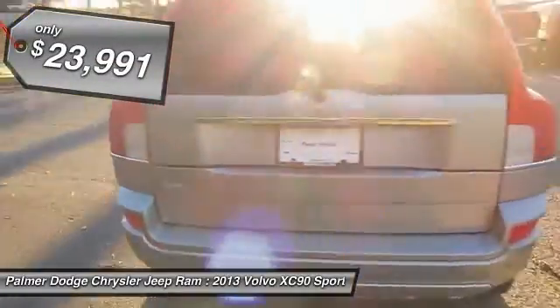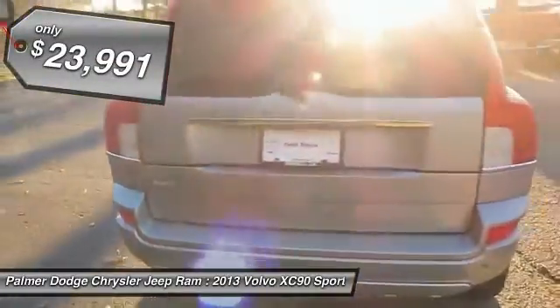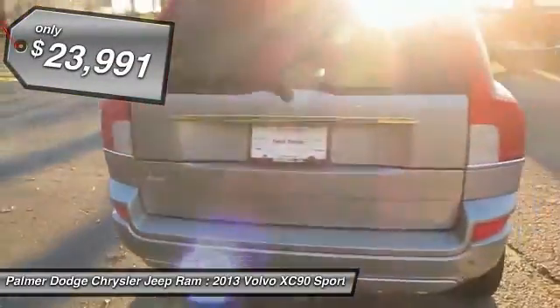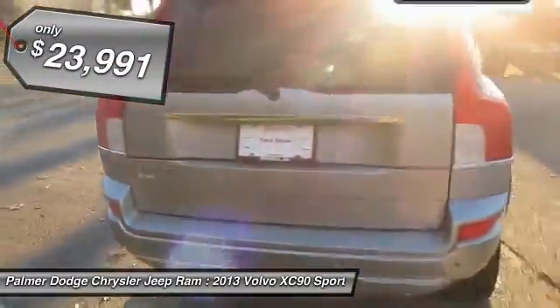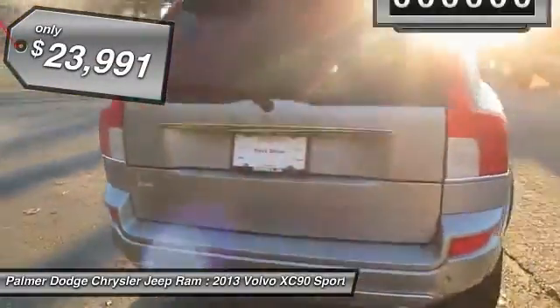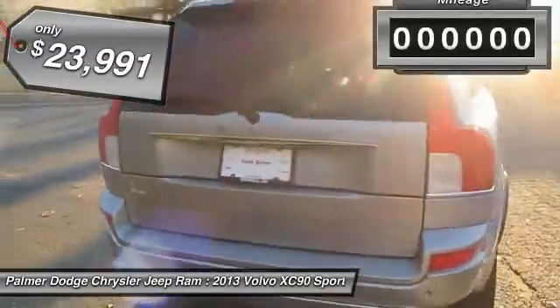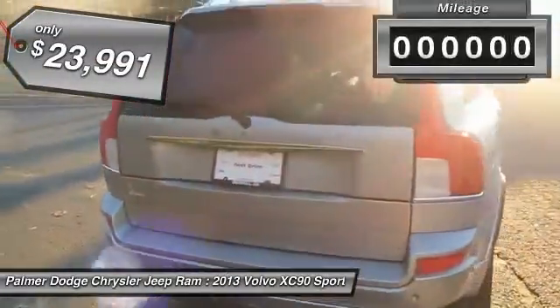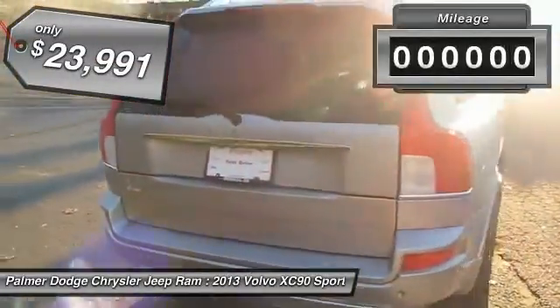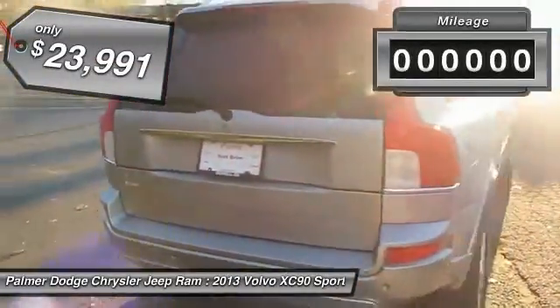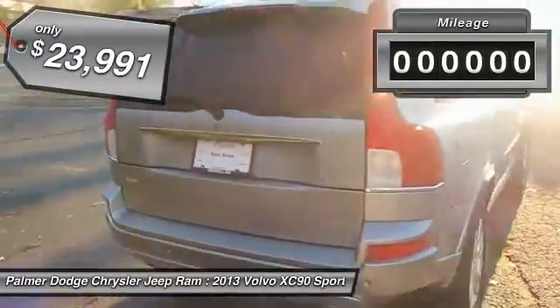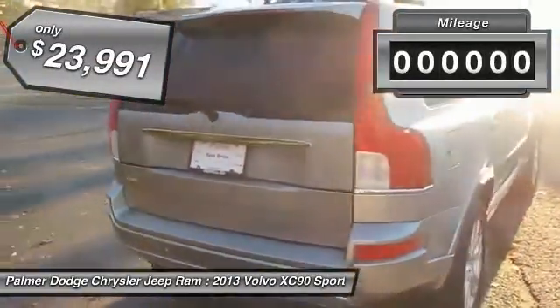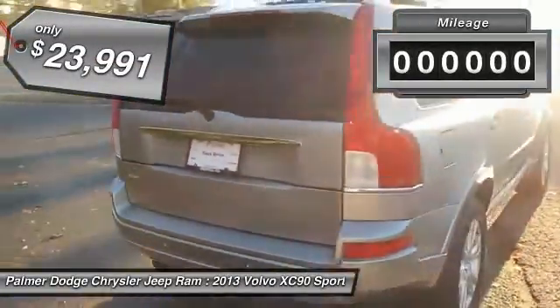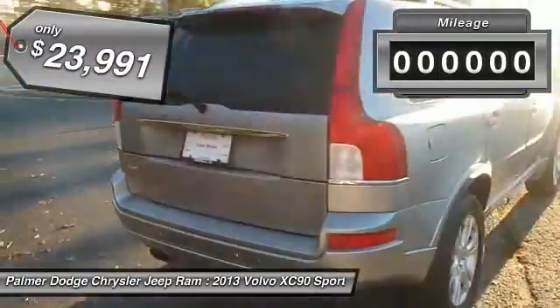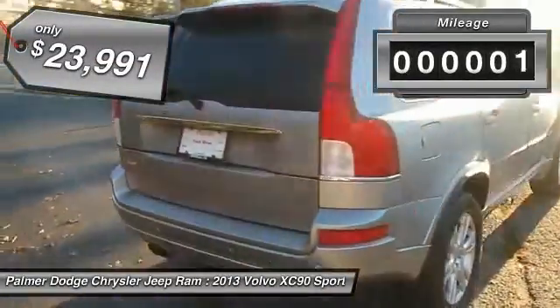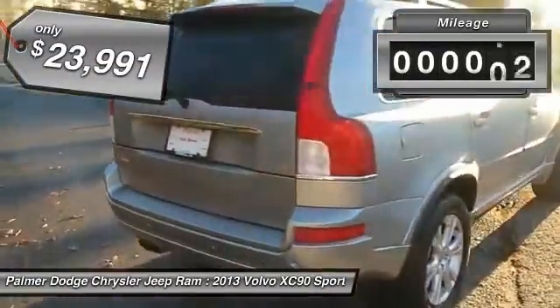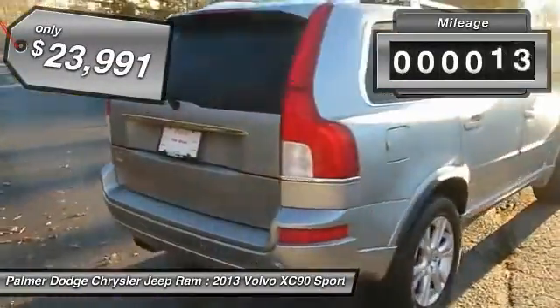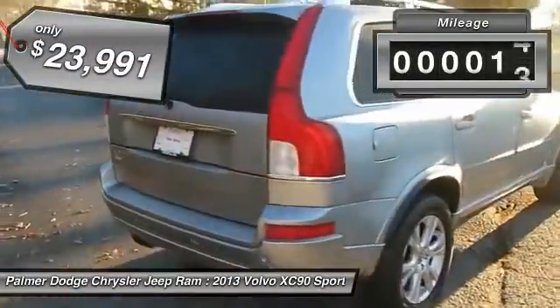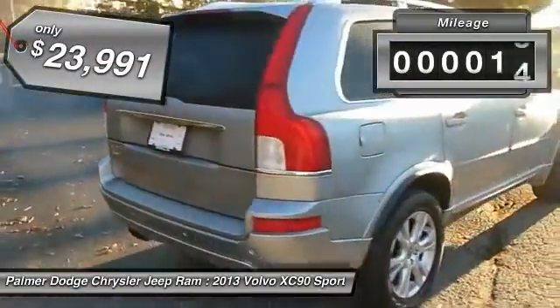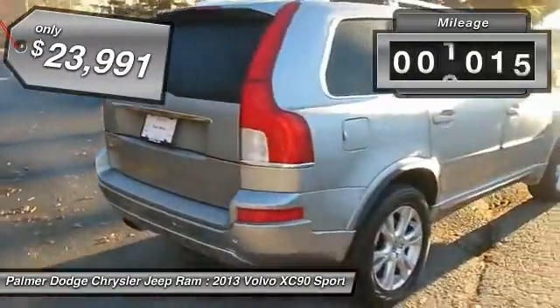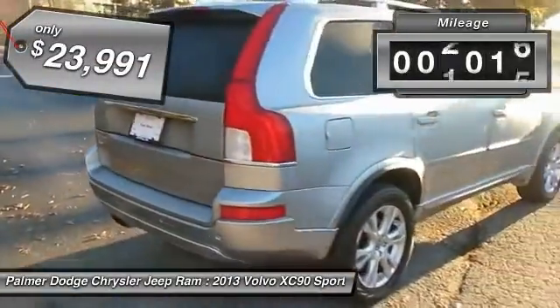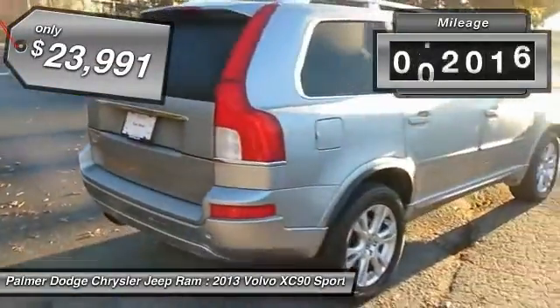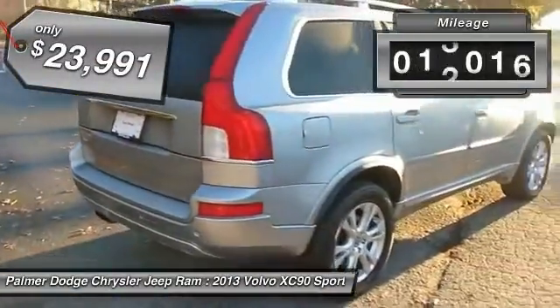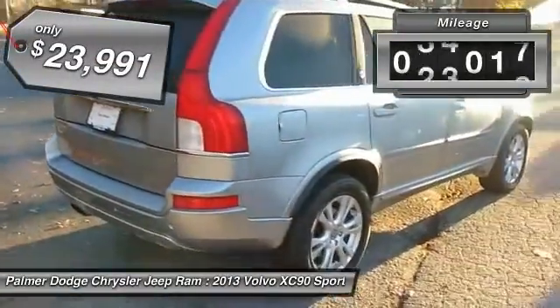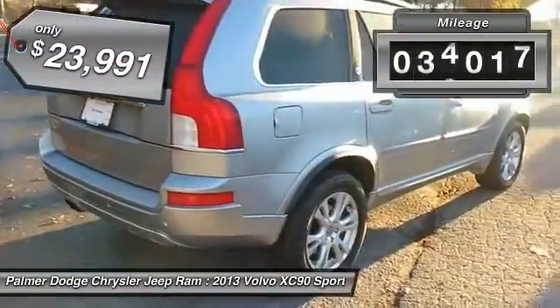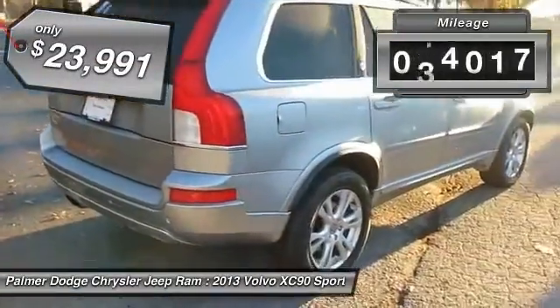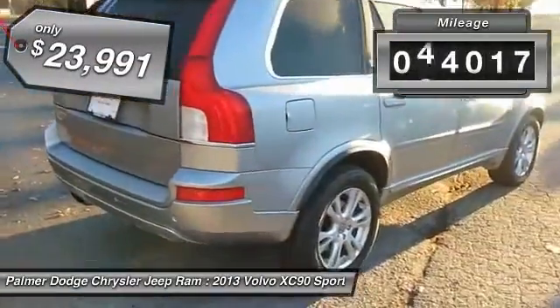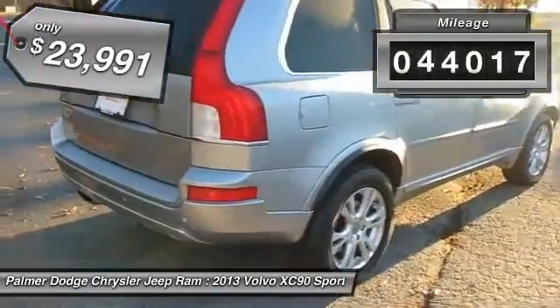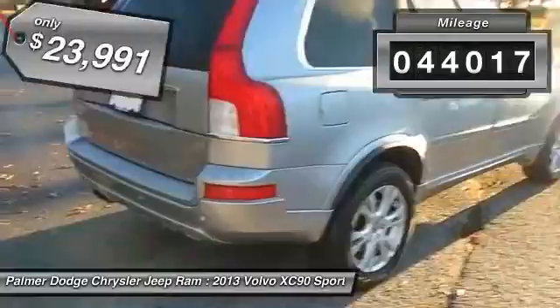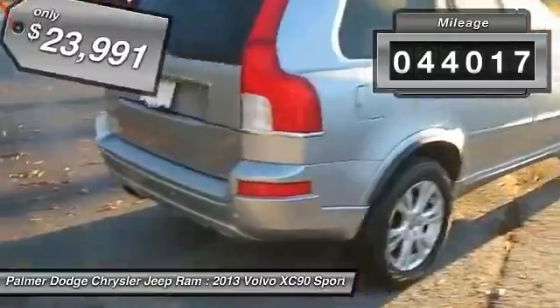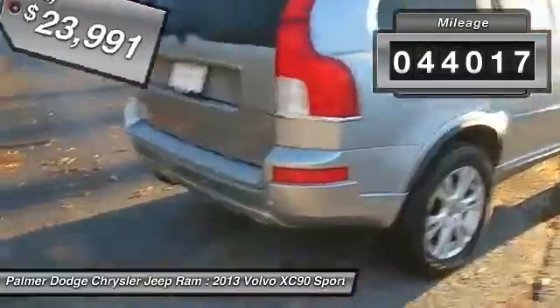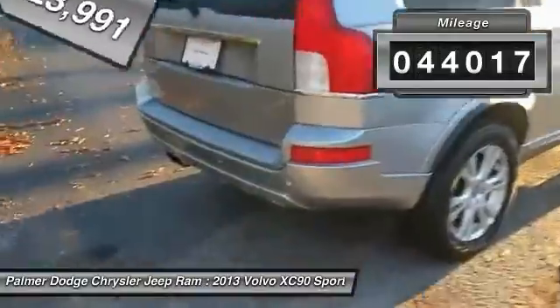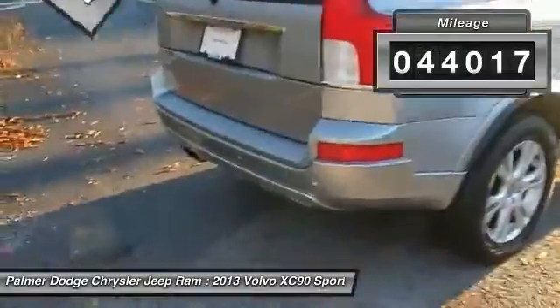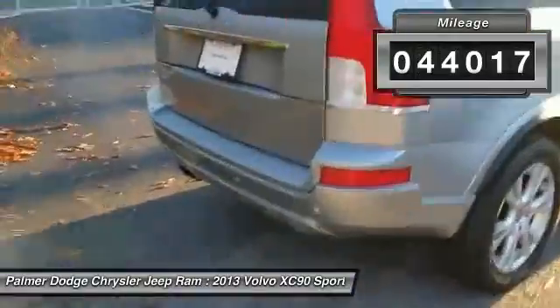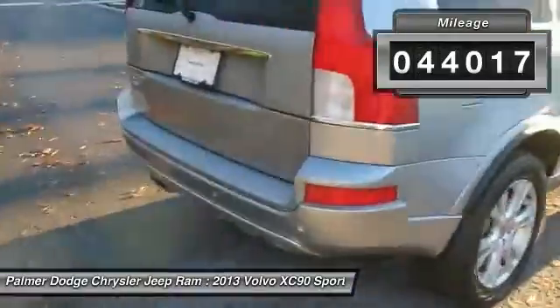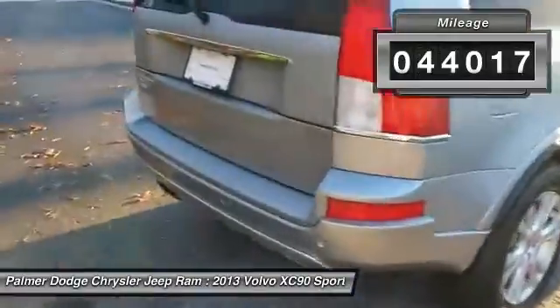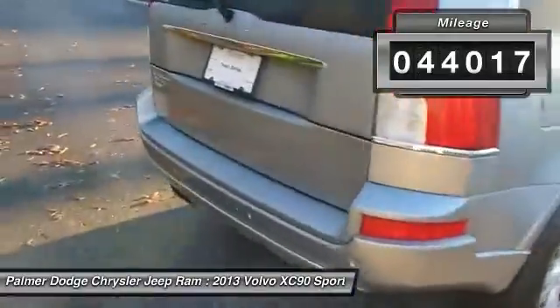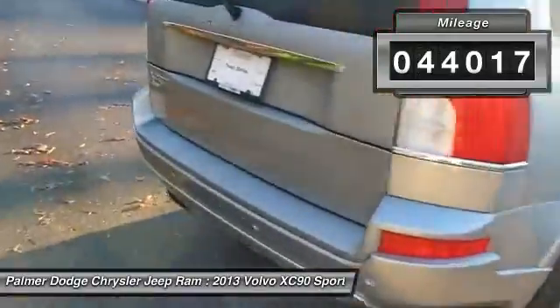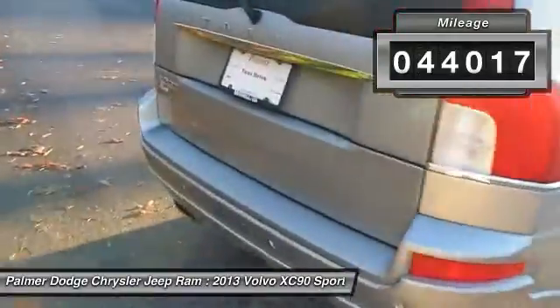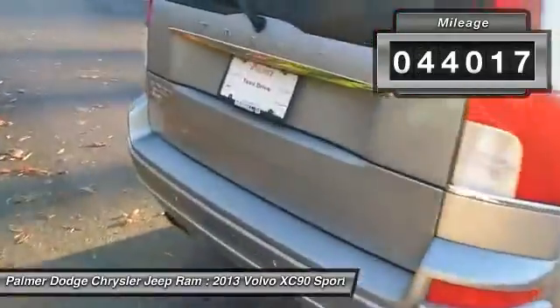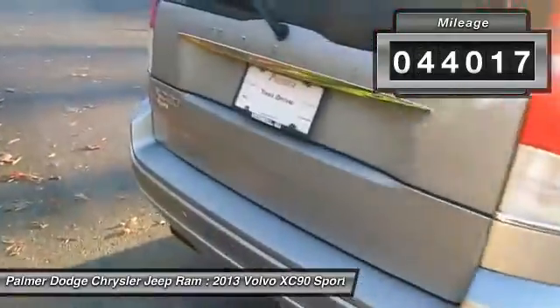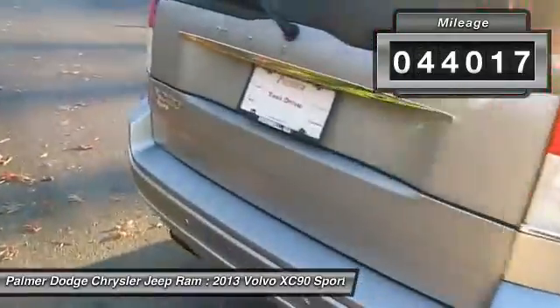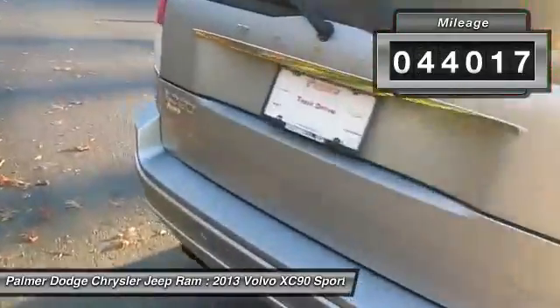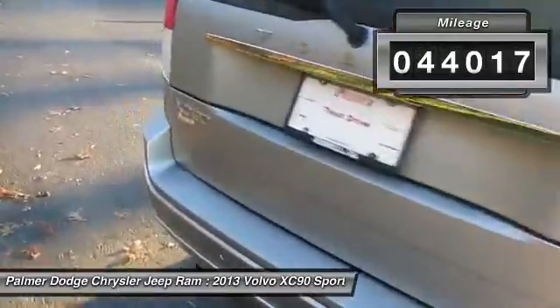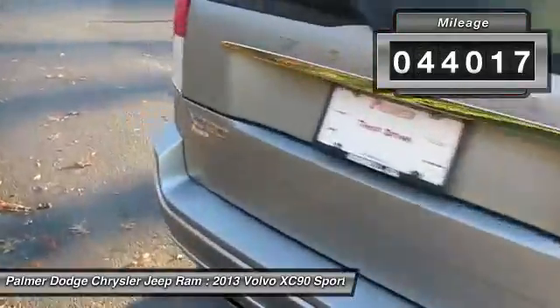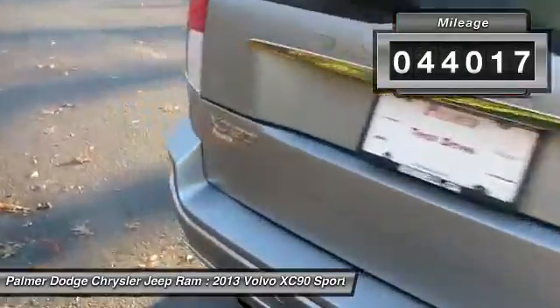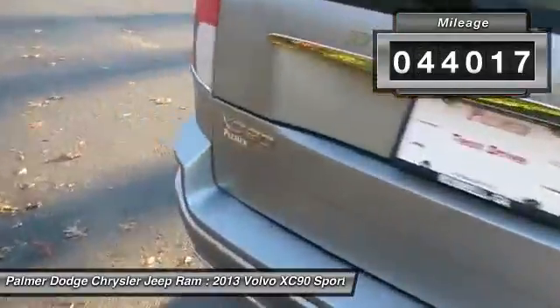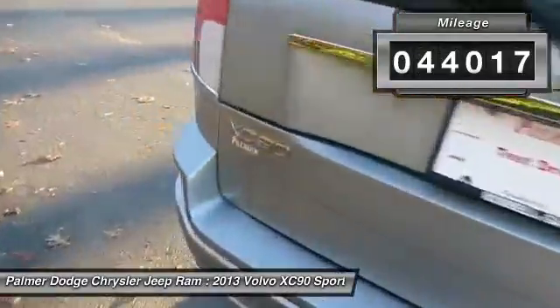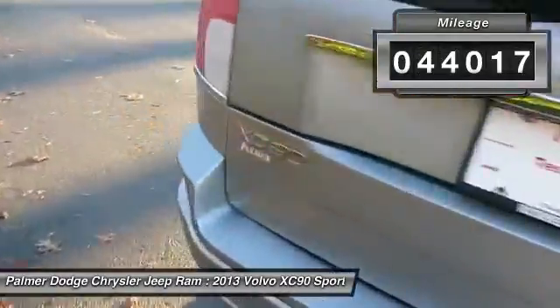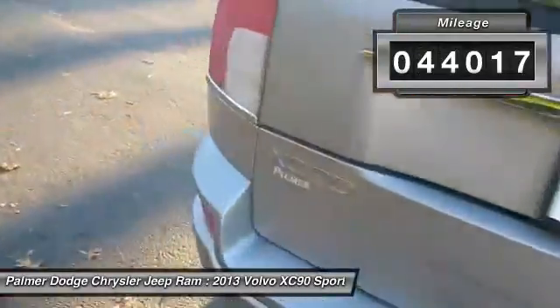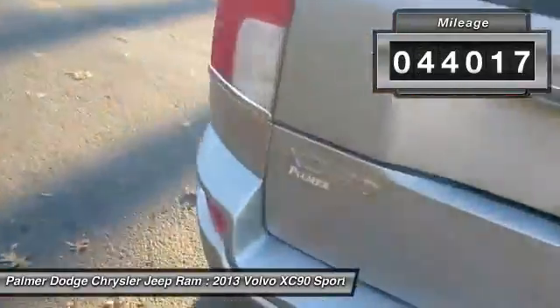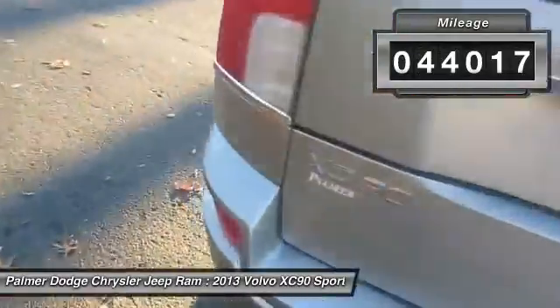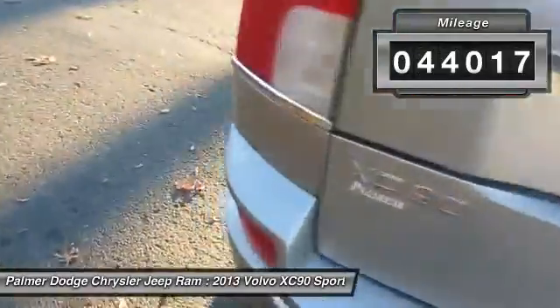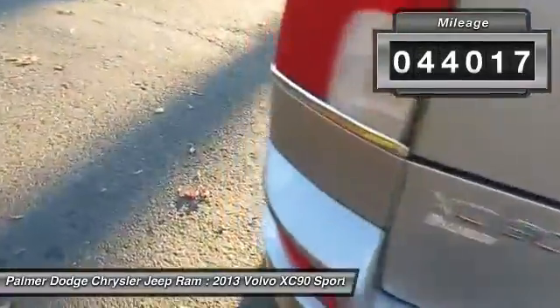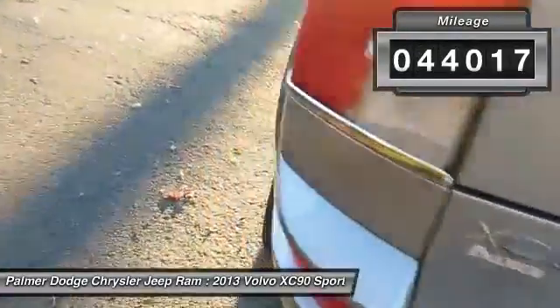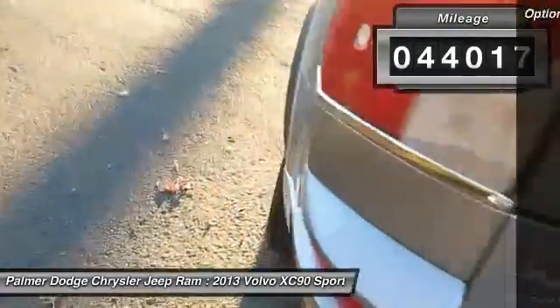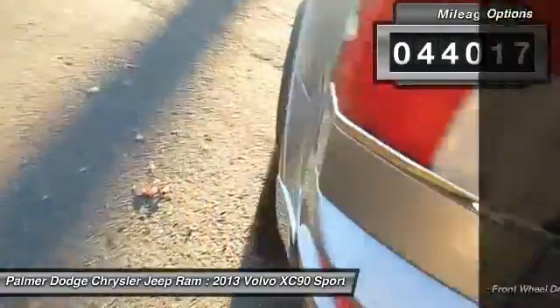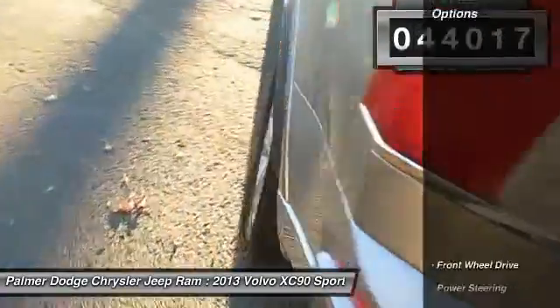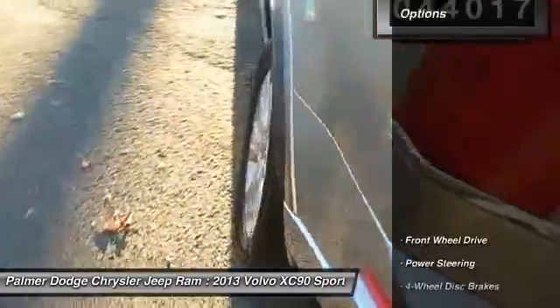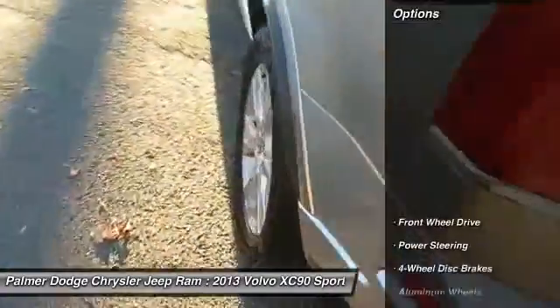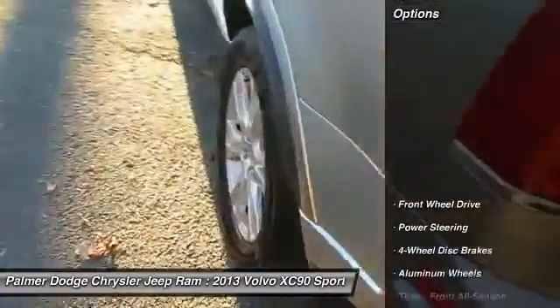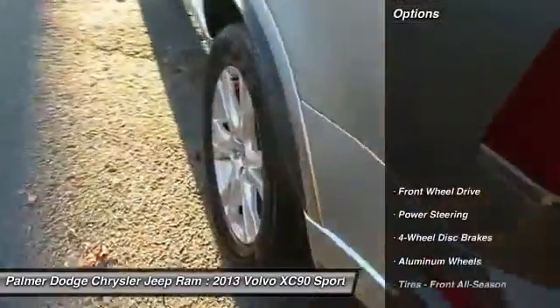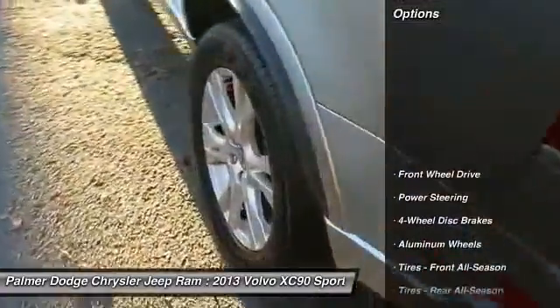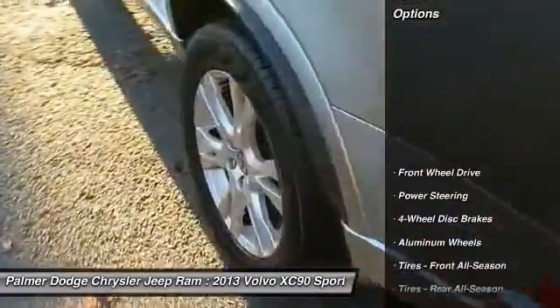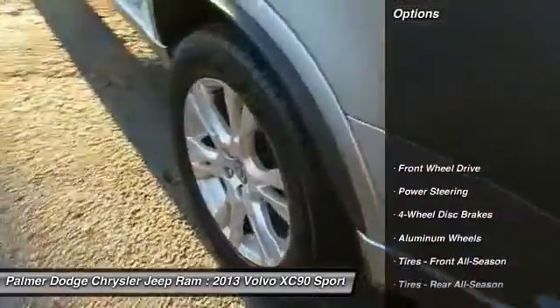This vehicle has less than 45,000 miles. Here are some of this vehicle's great options: keyless entry,